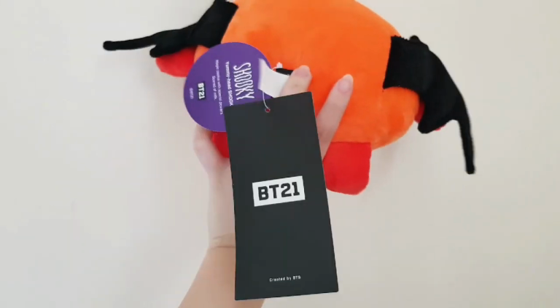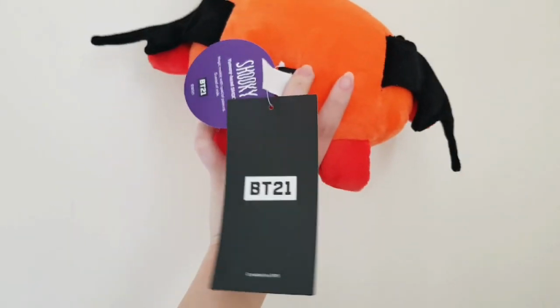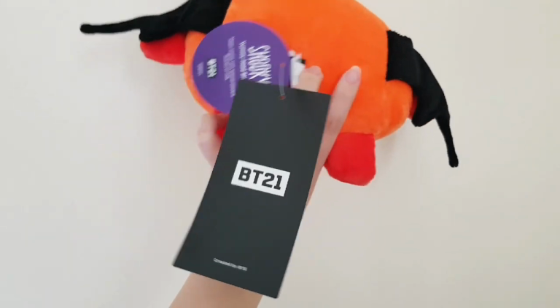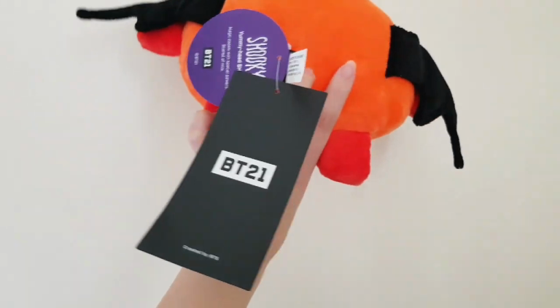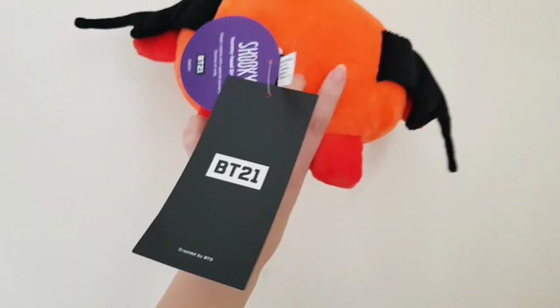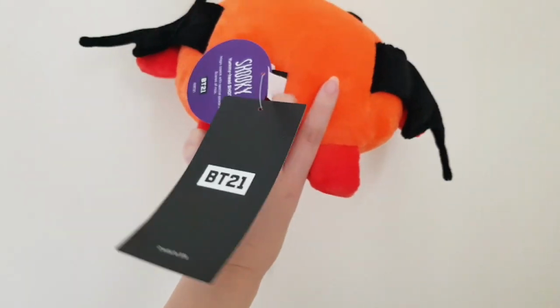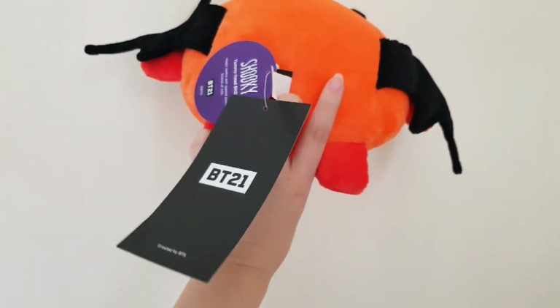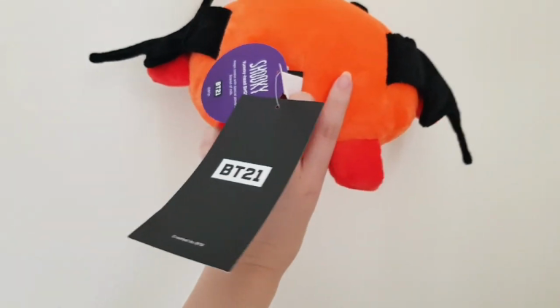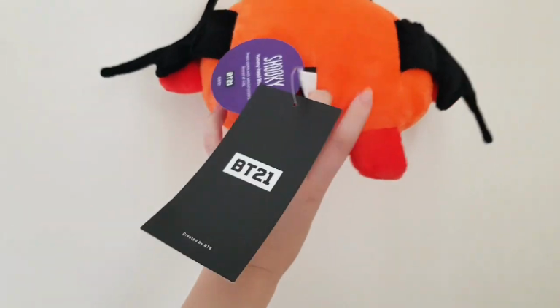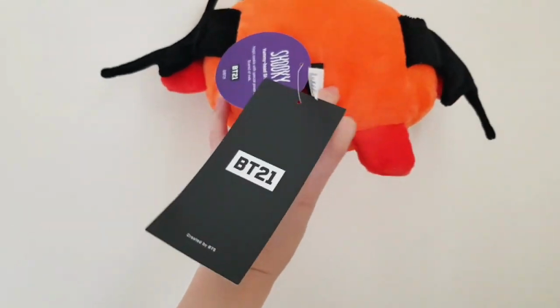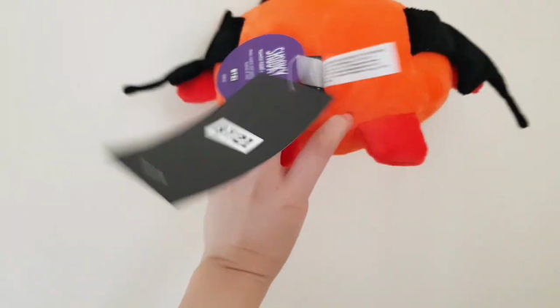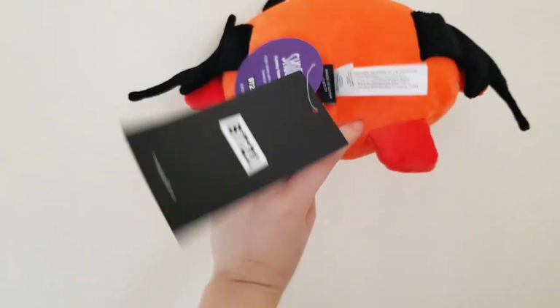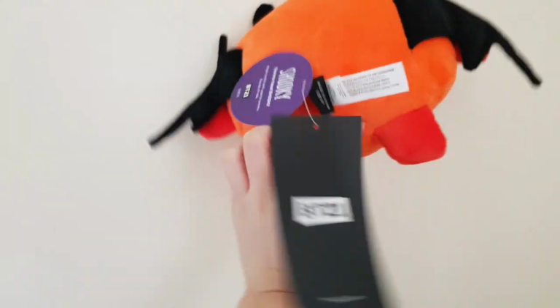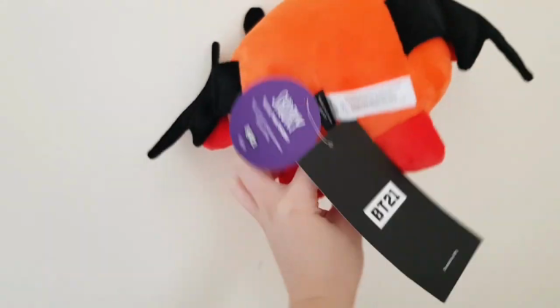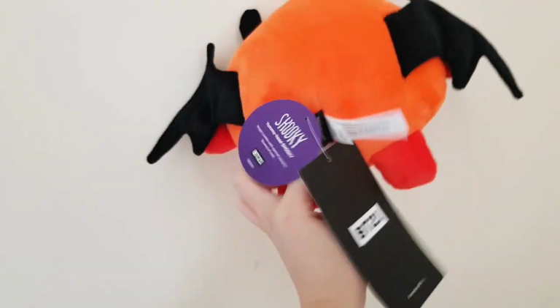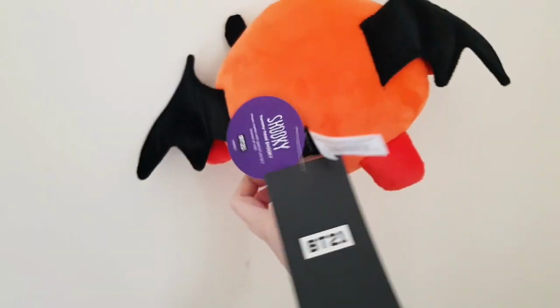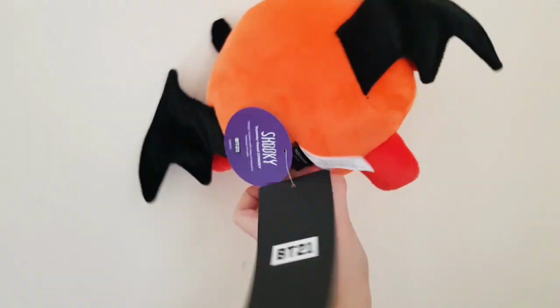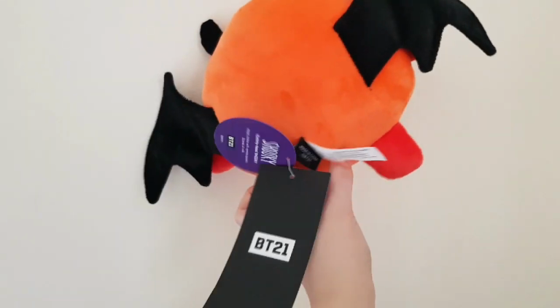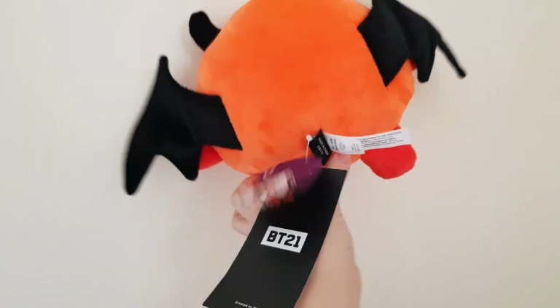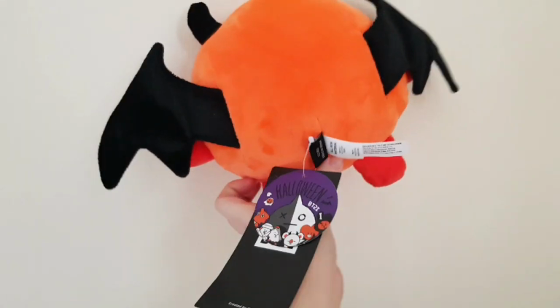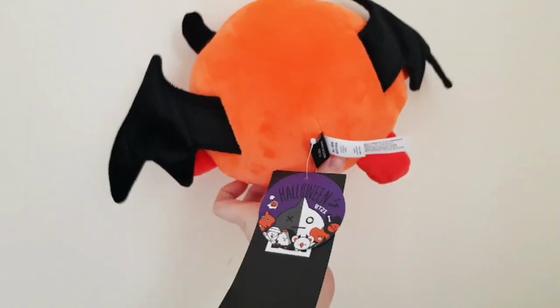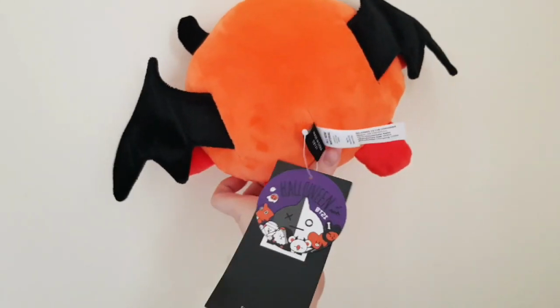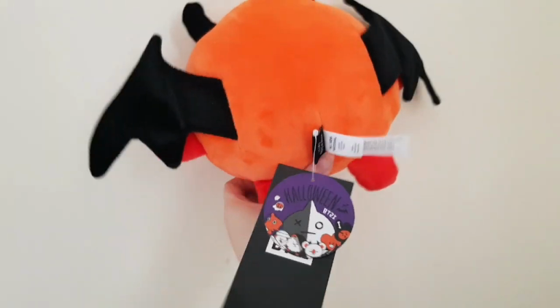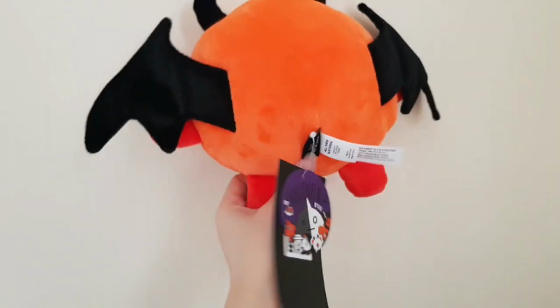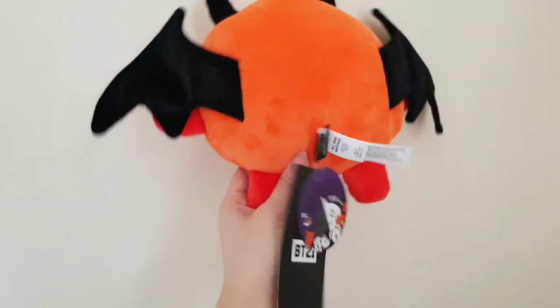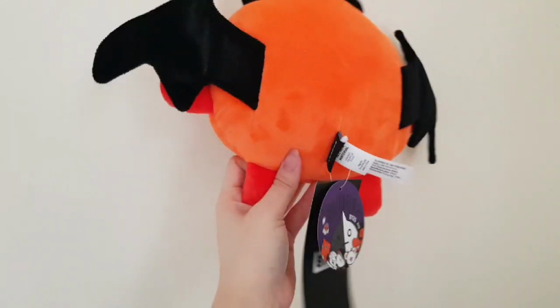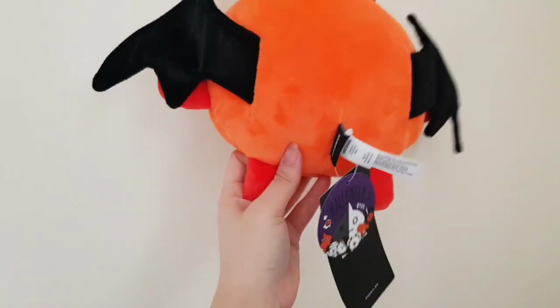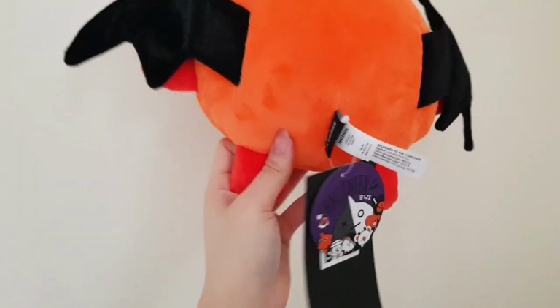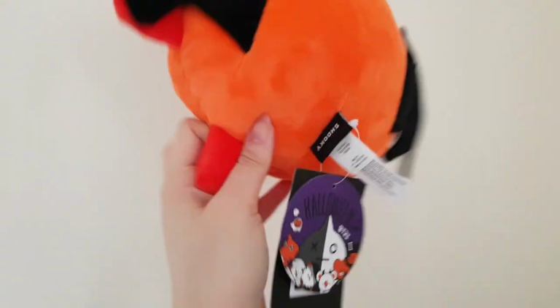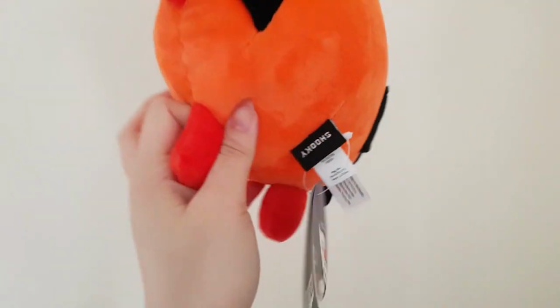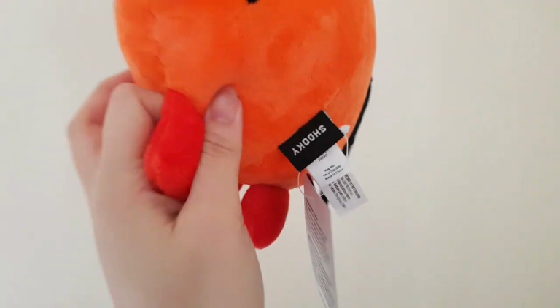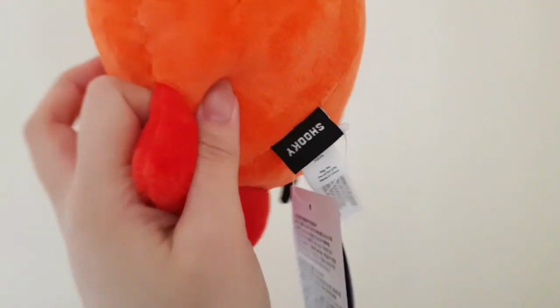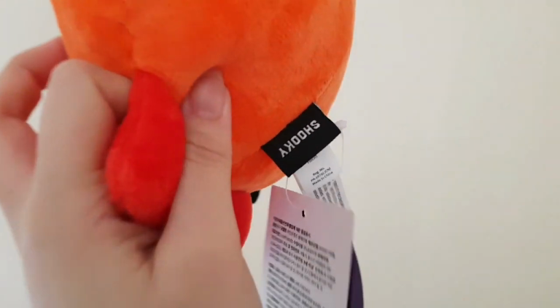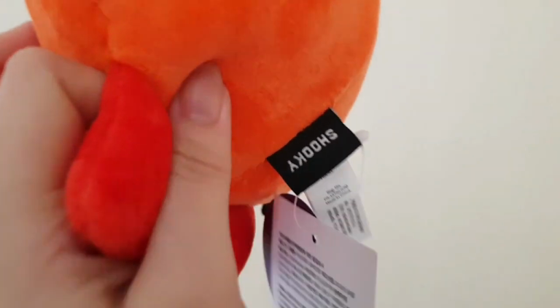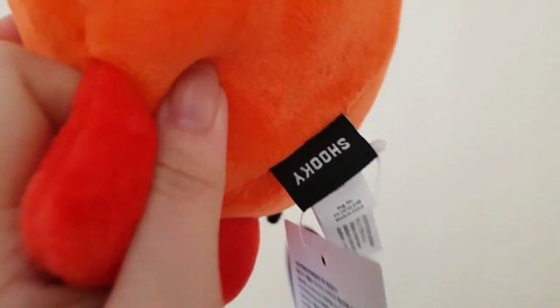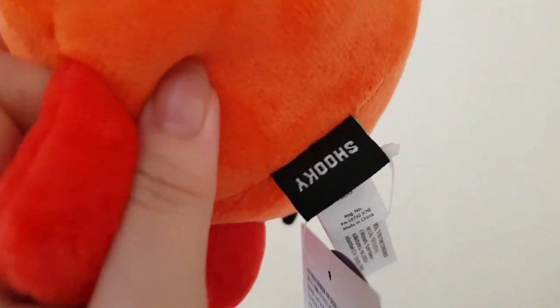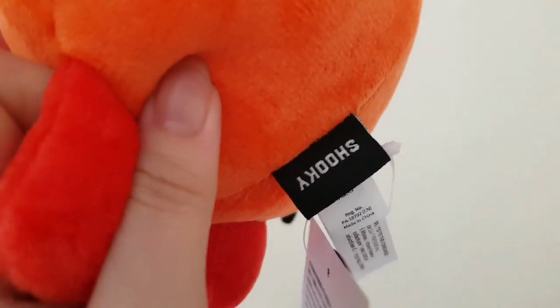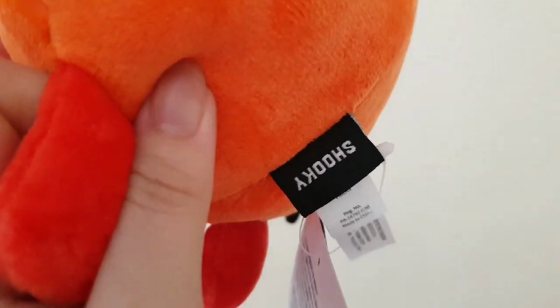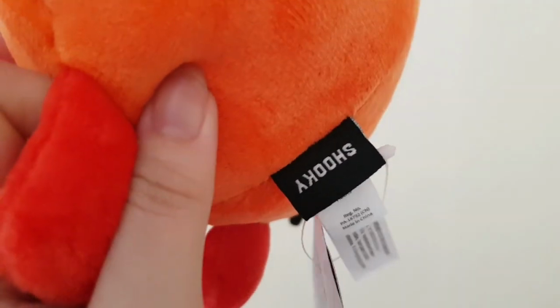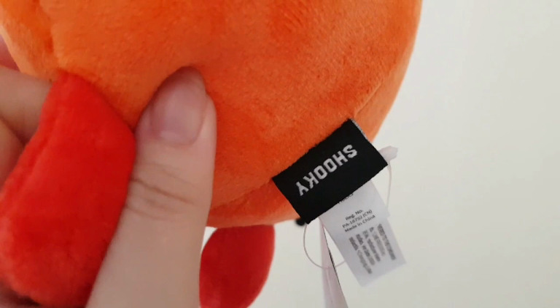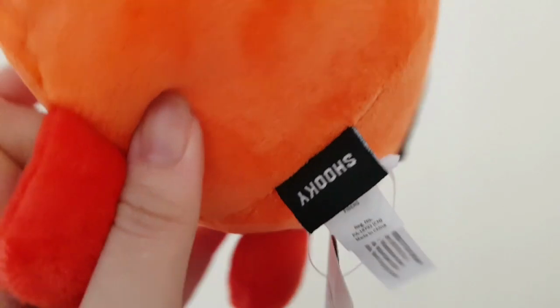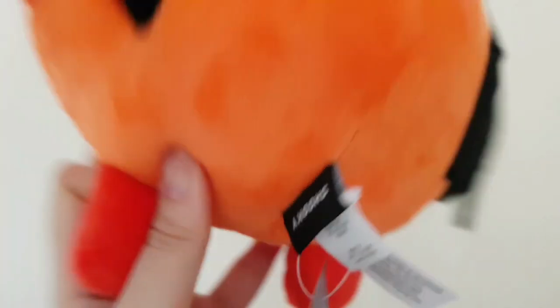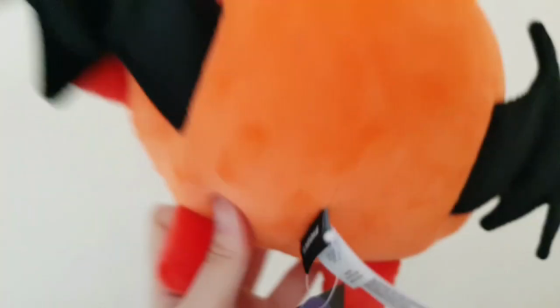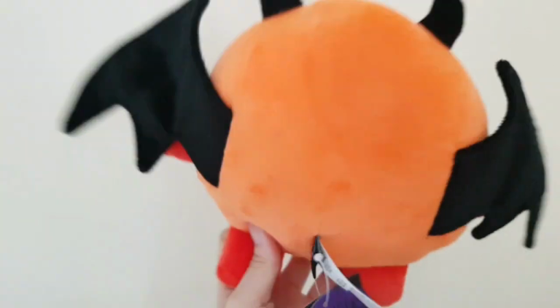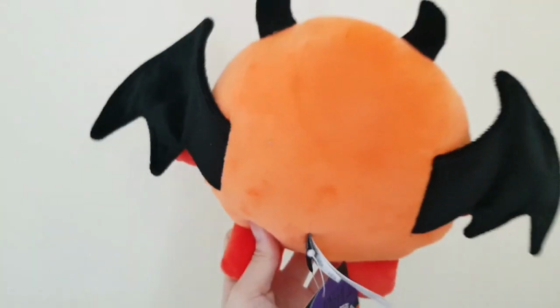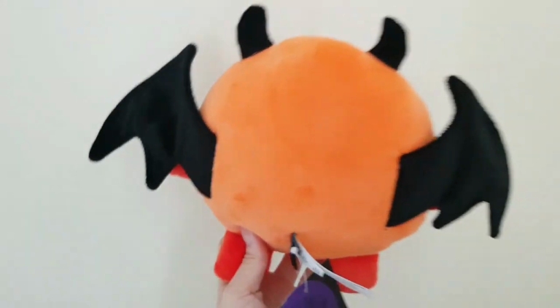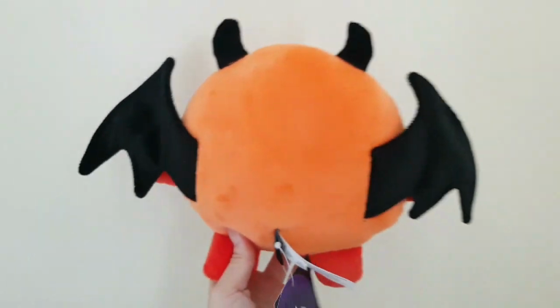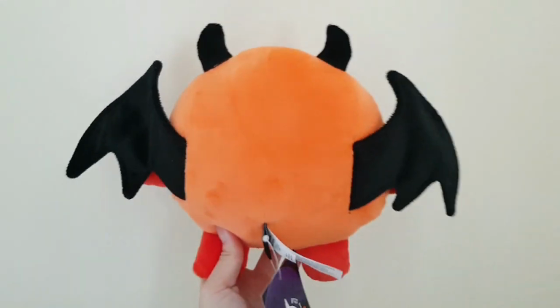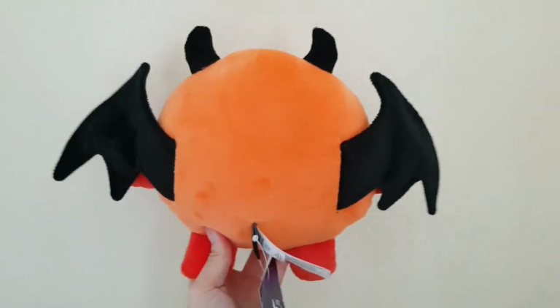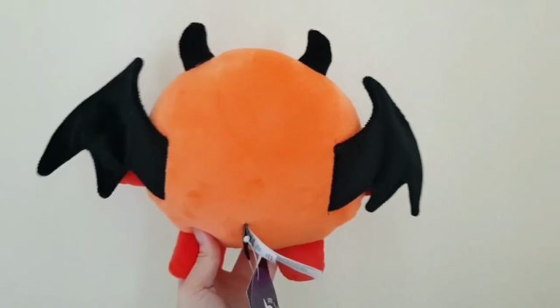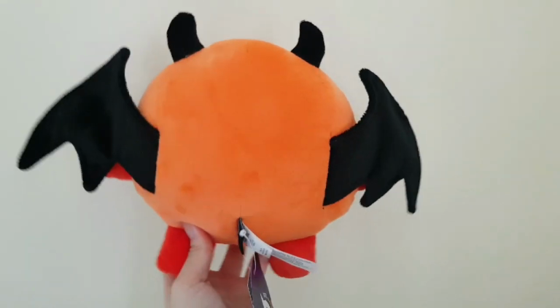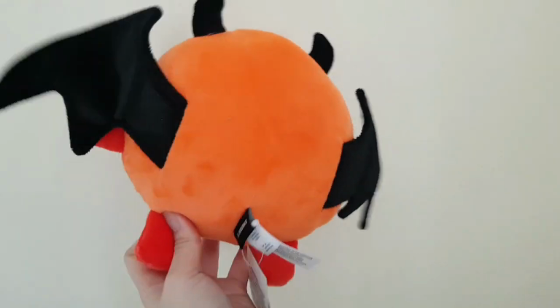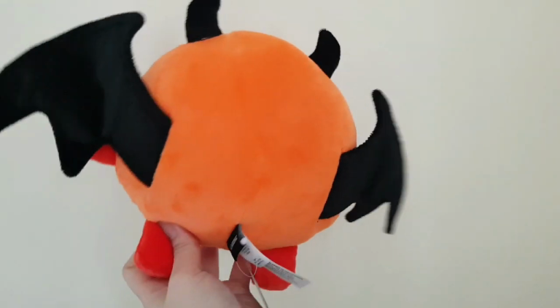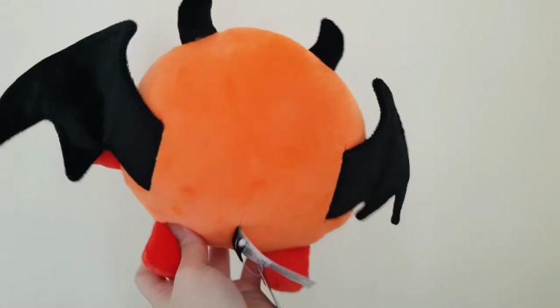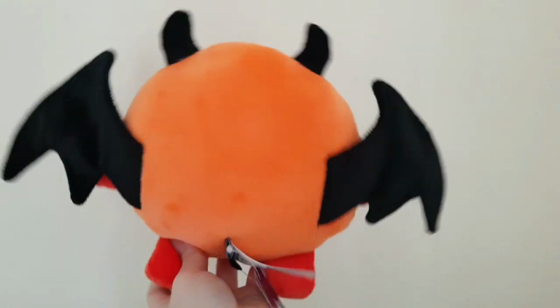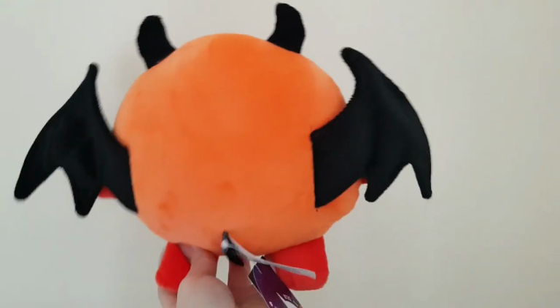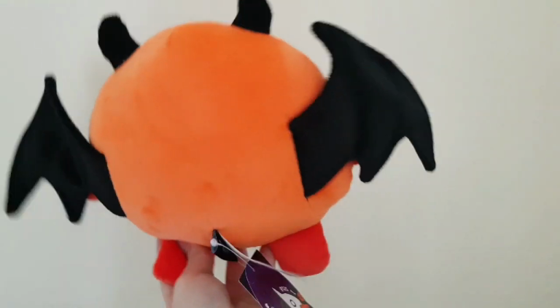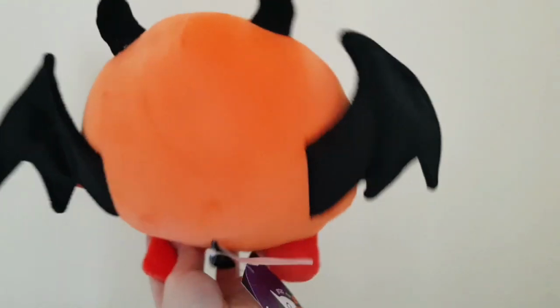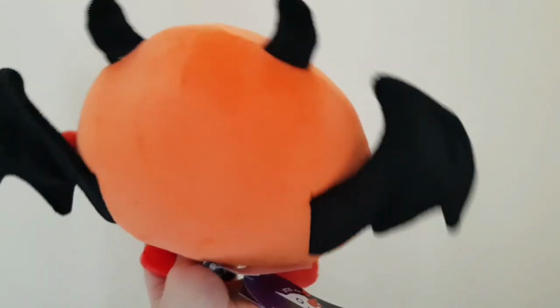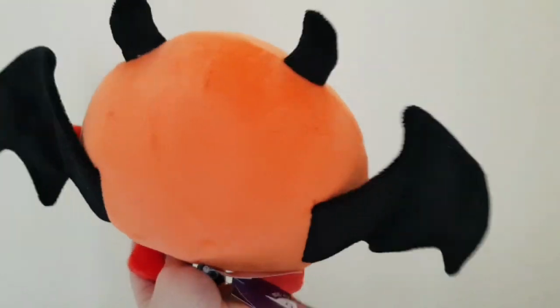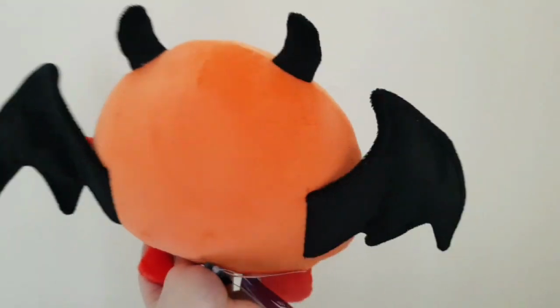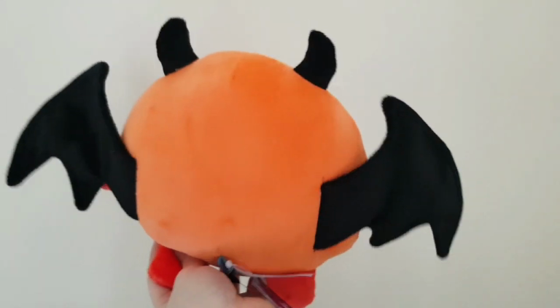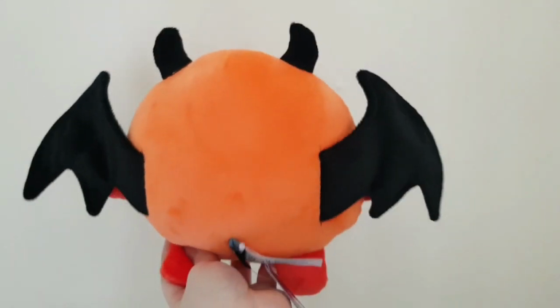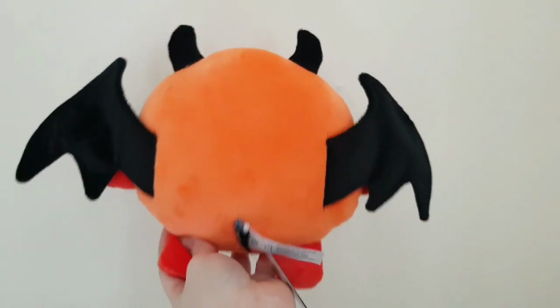You got the tag and you have Shuki, and there's his name tag and his back wings.